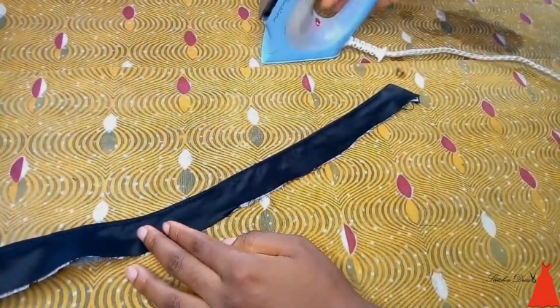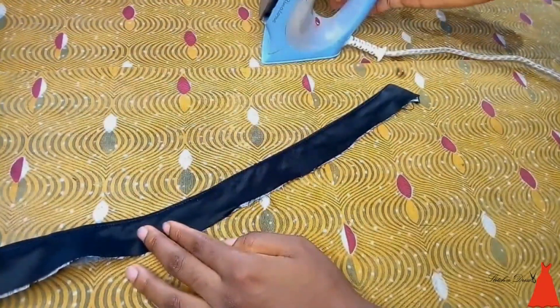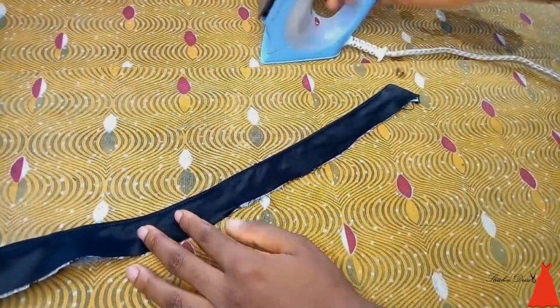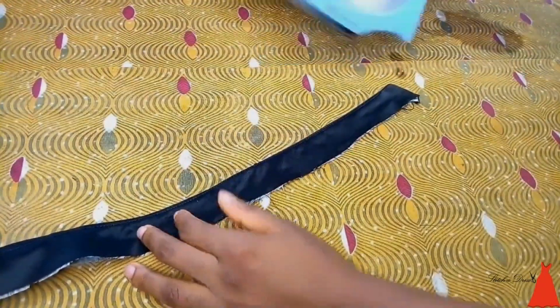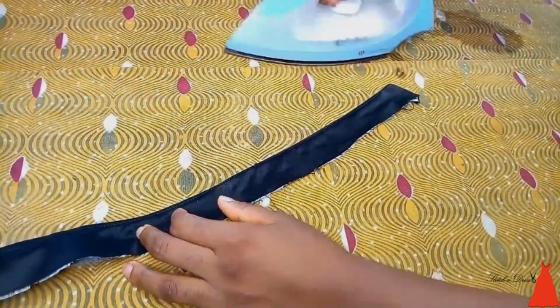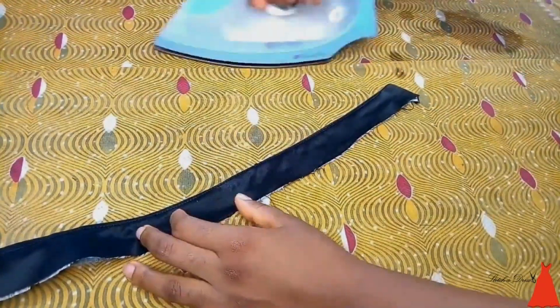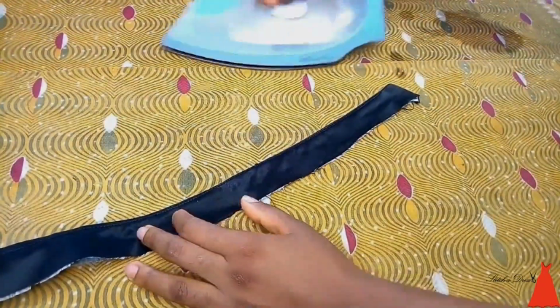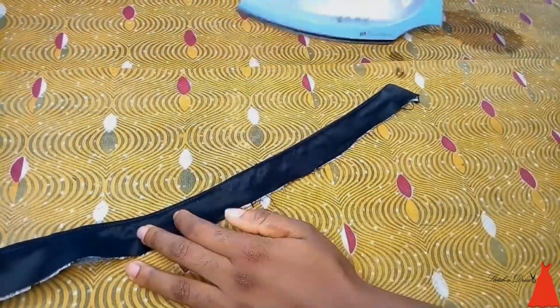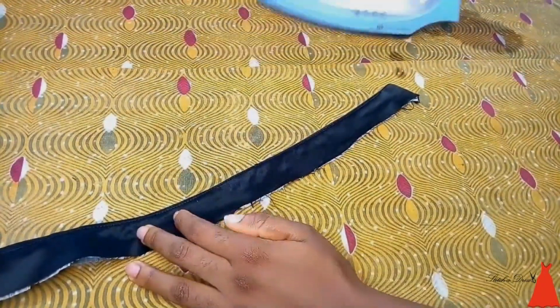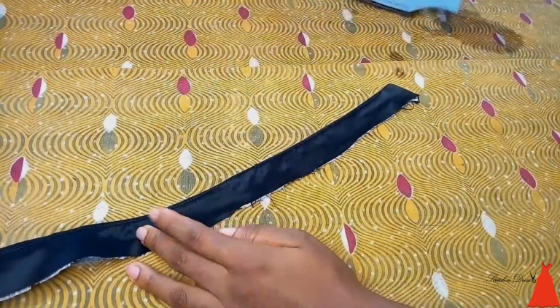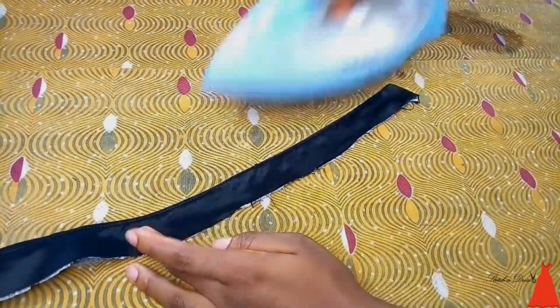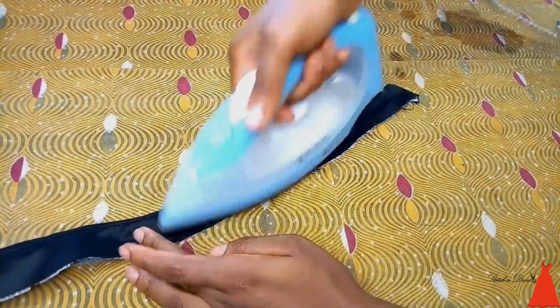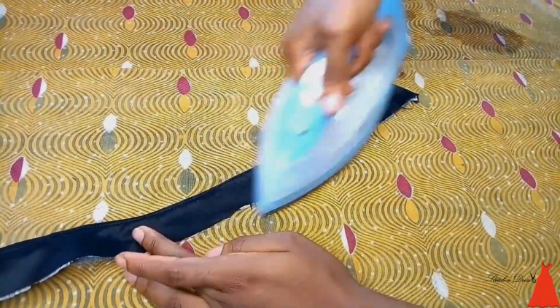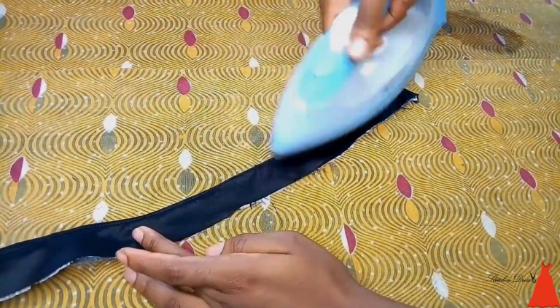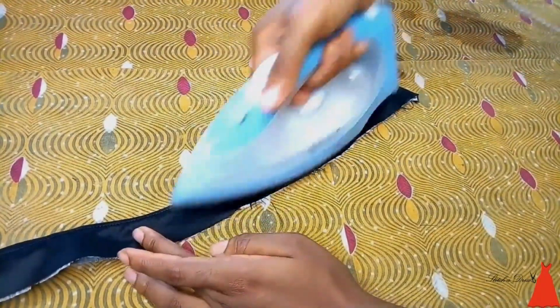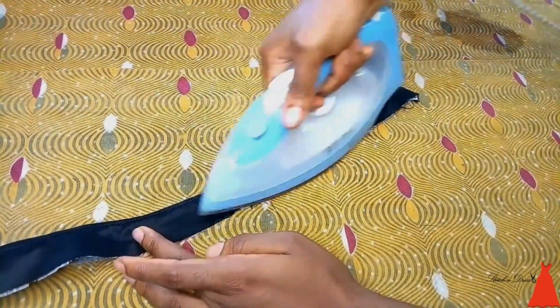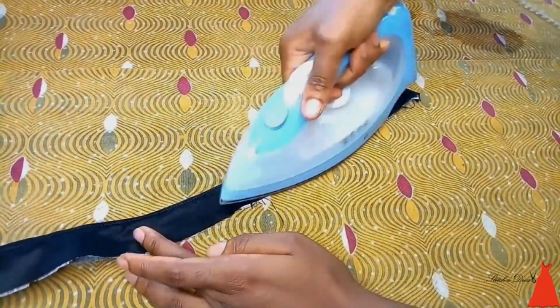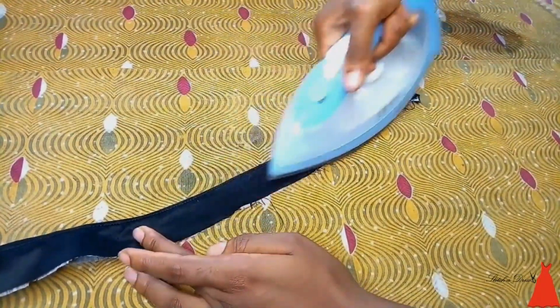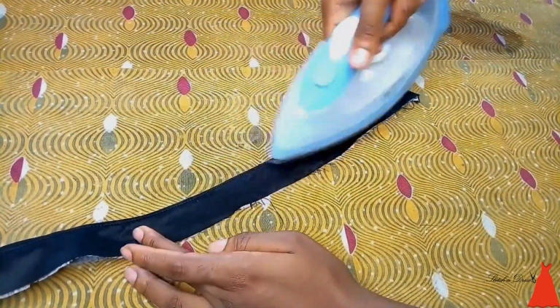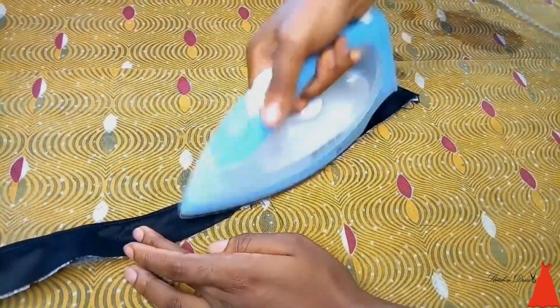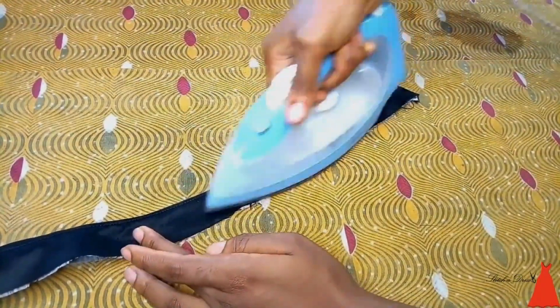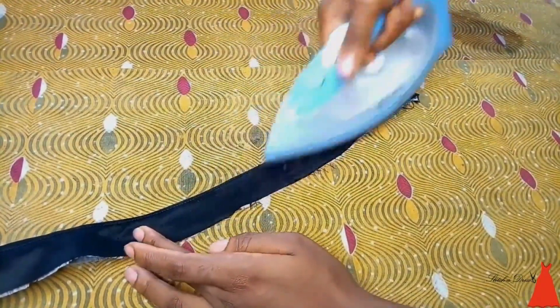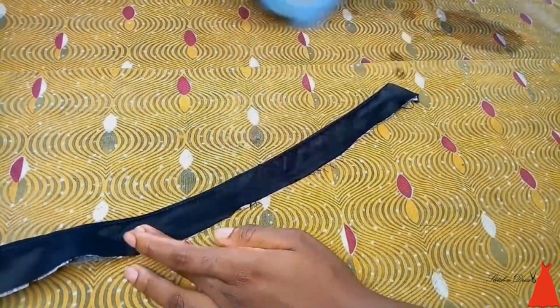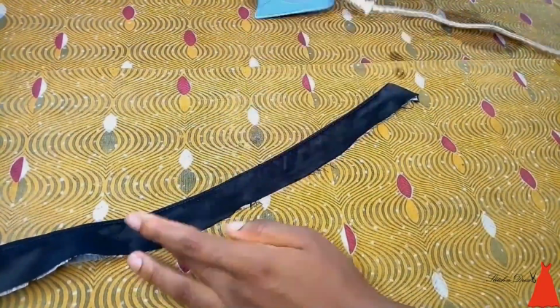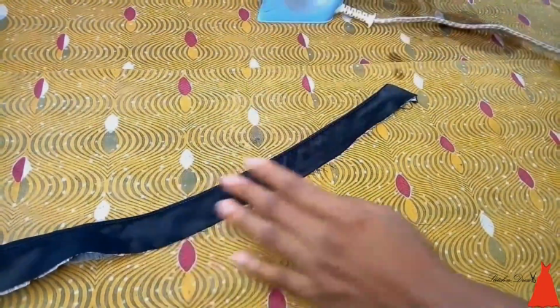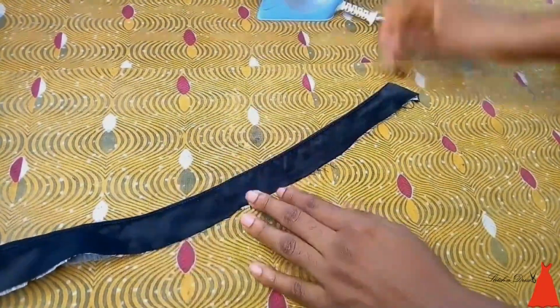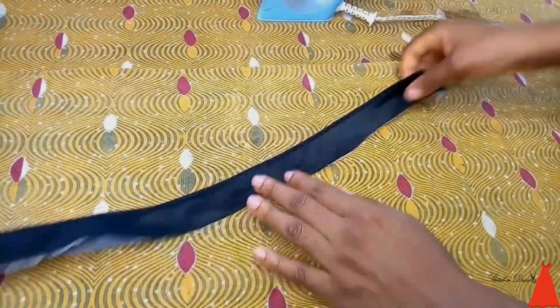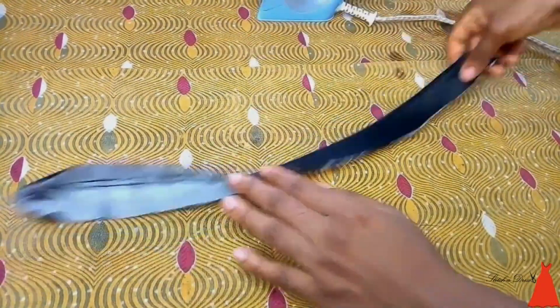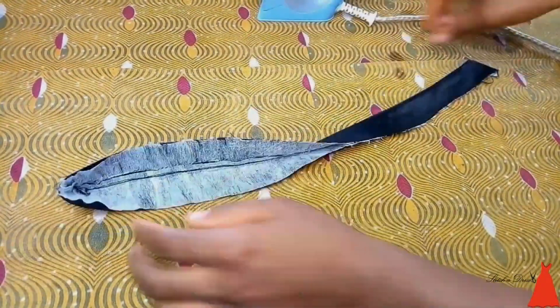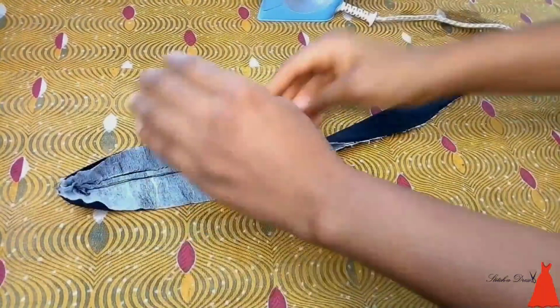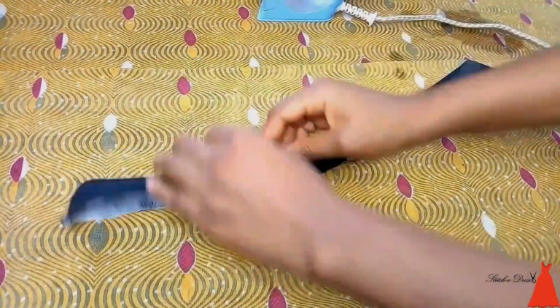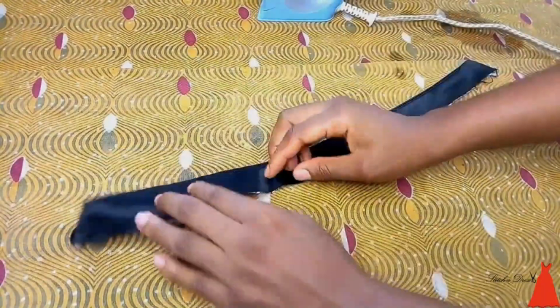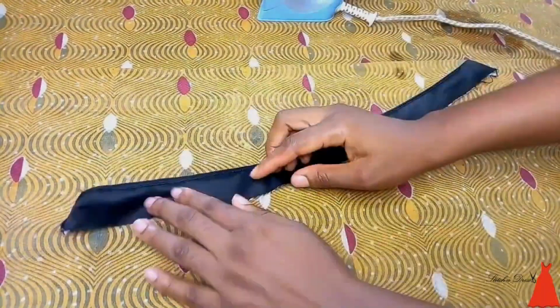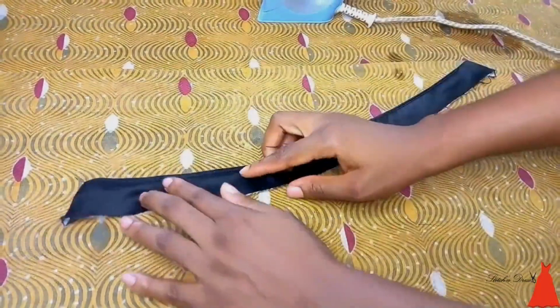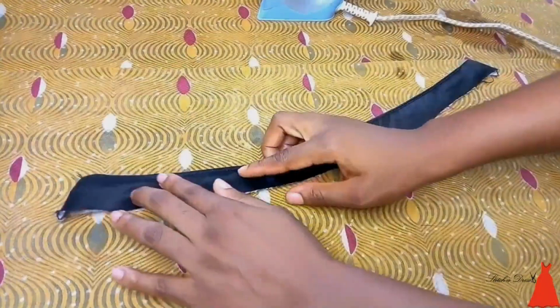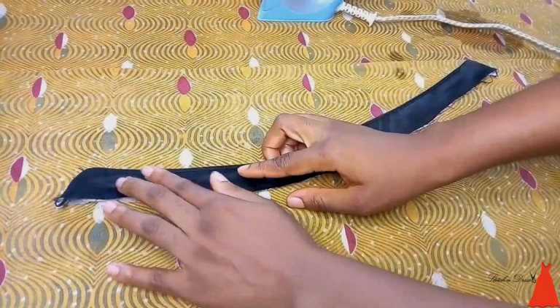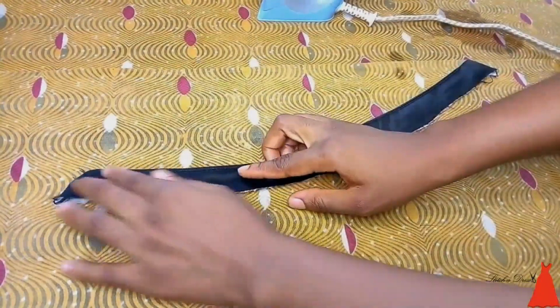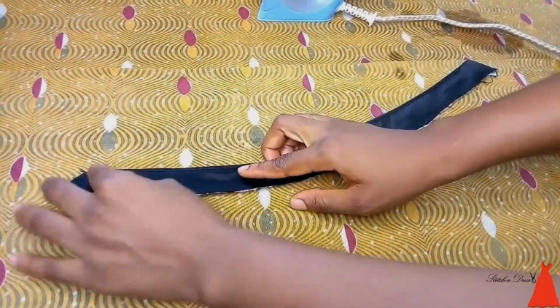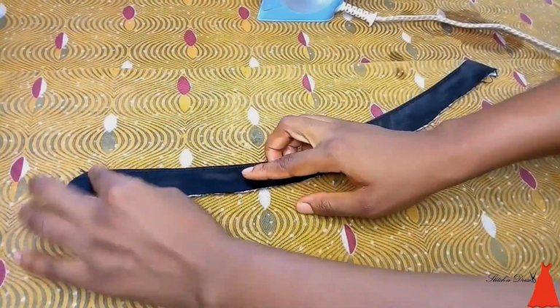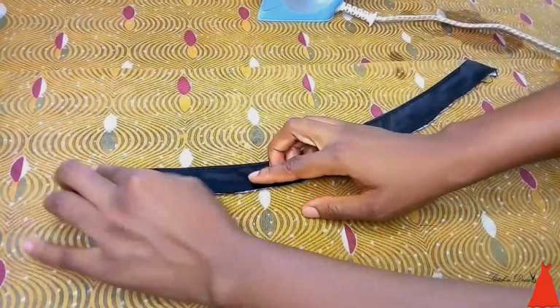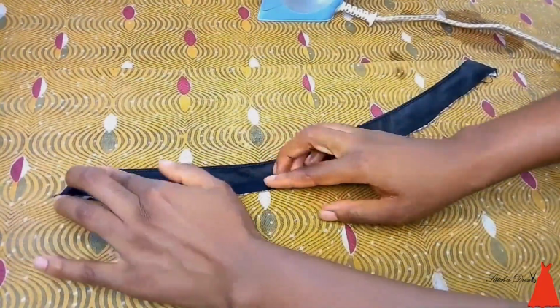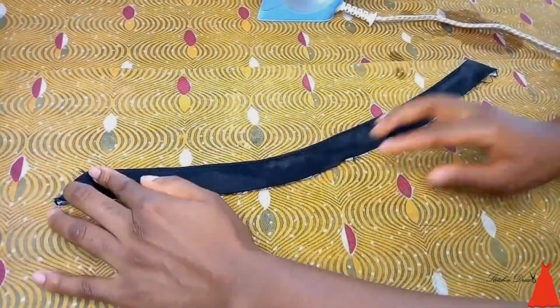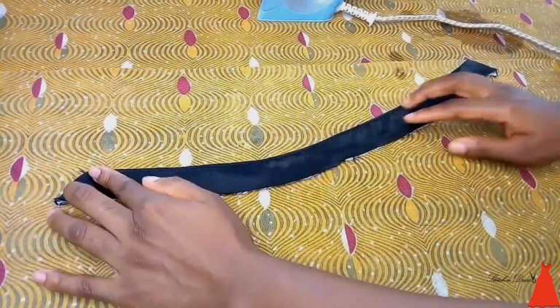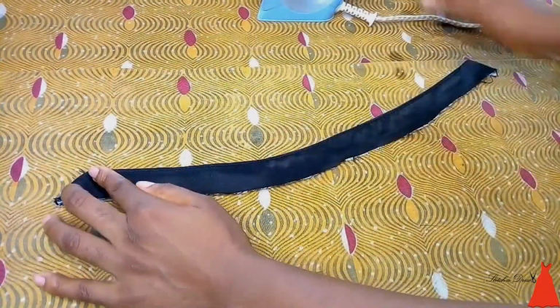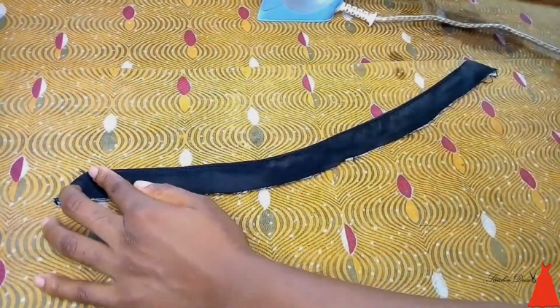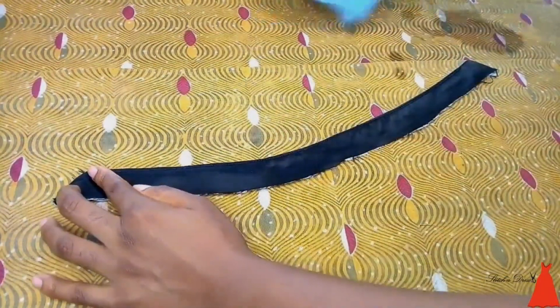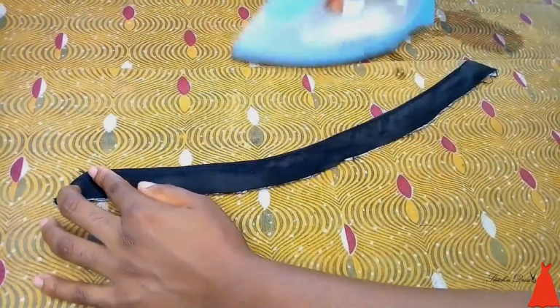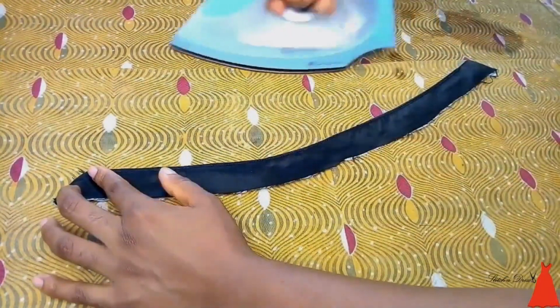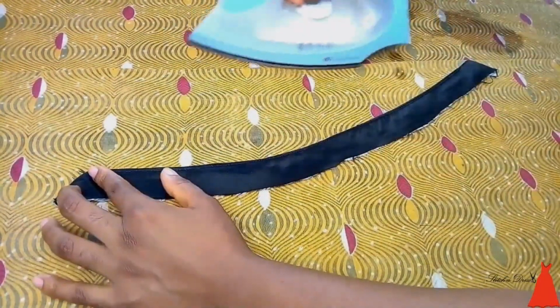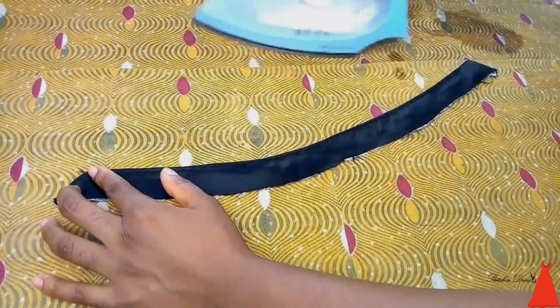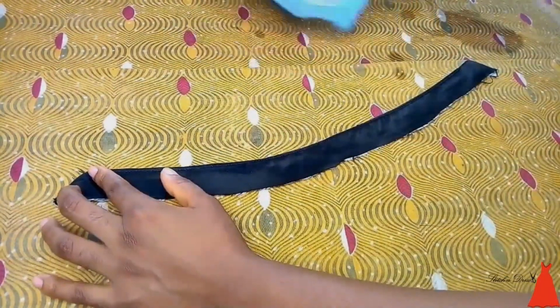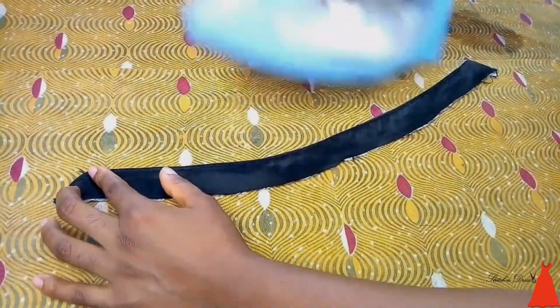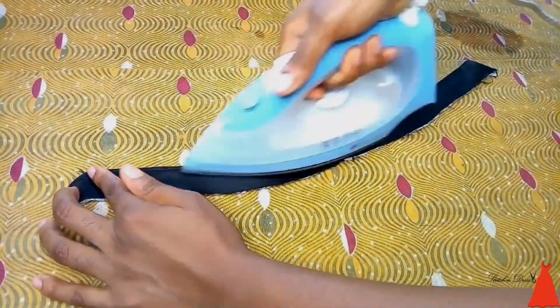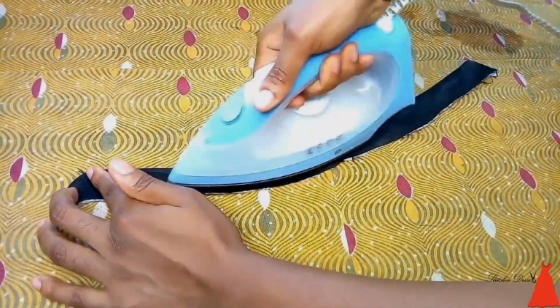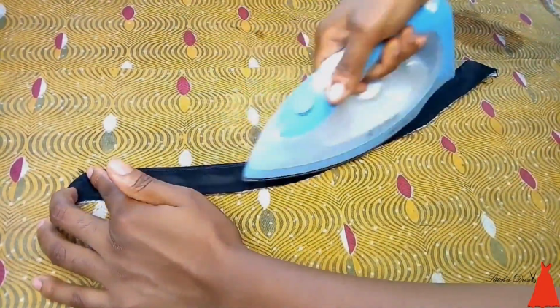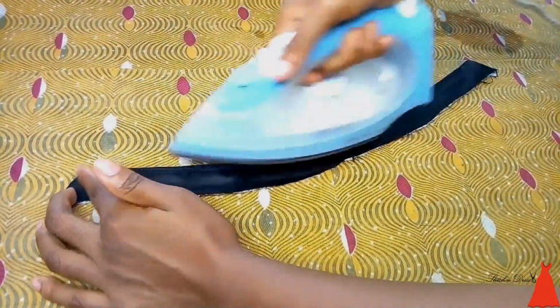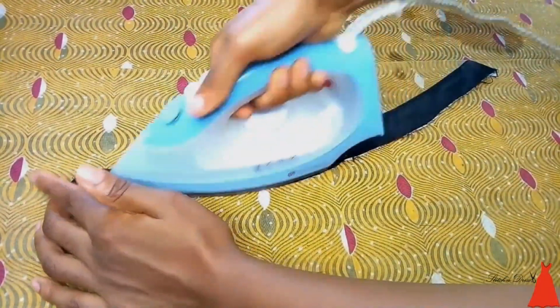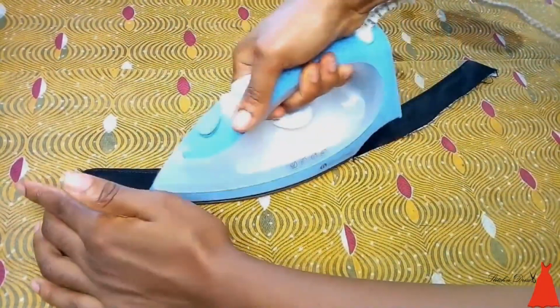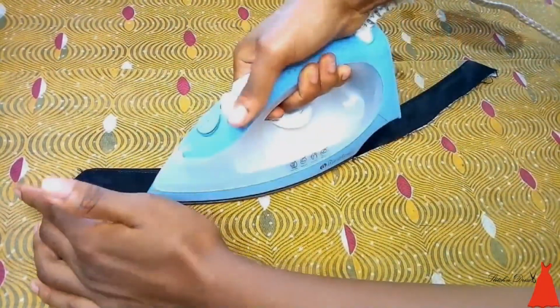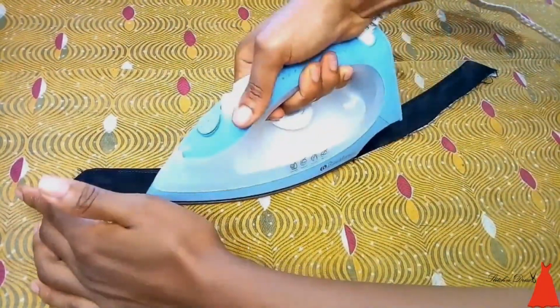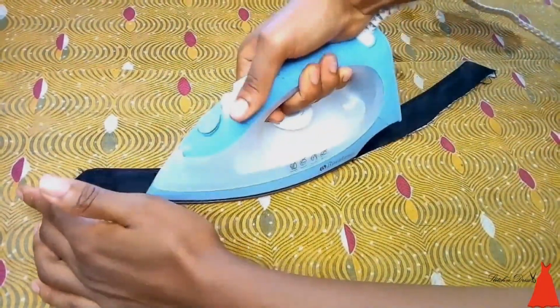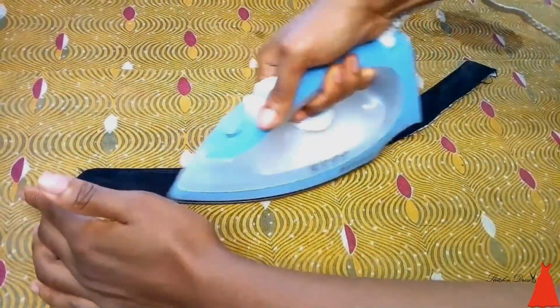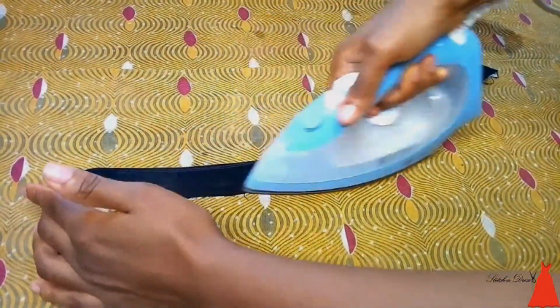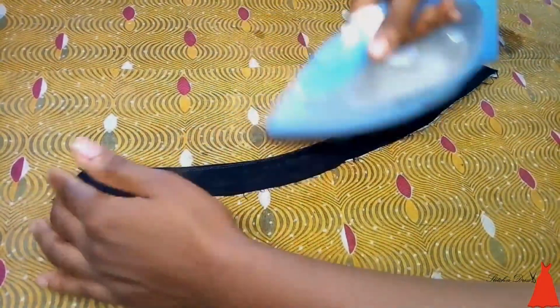You want to do this with a steam iron, not a dry iron, because that's what will make it relaxed and smooth.